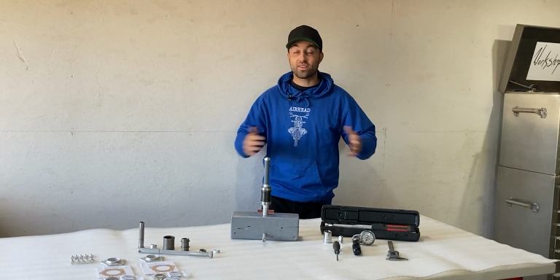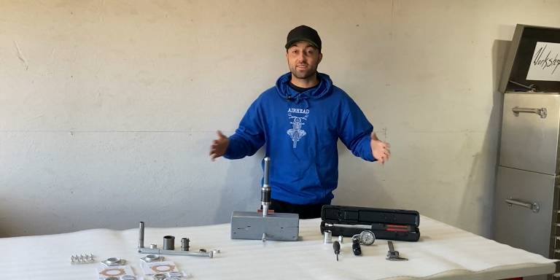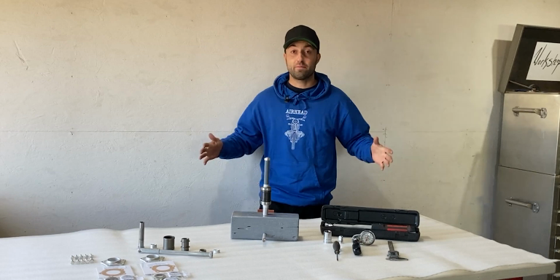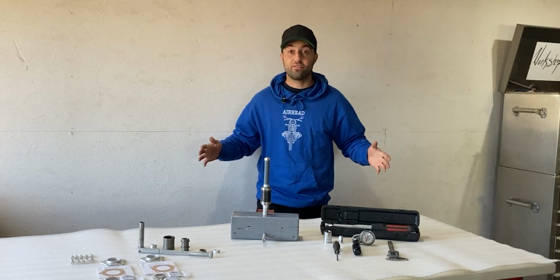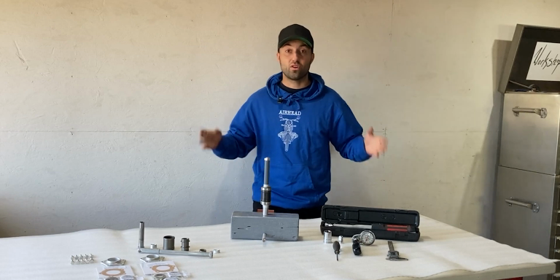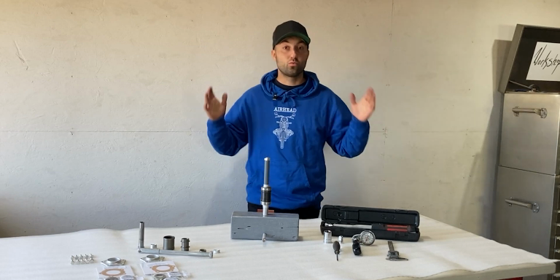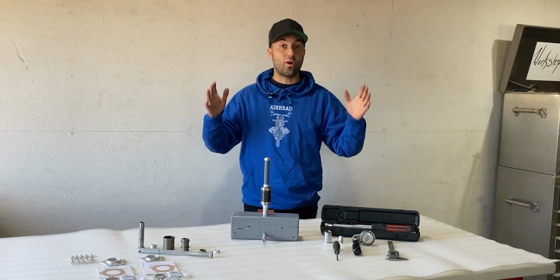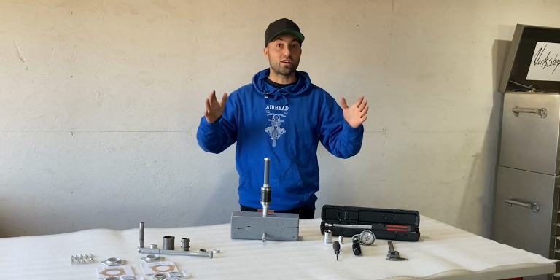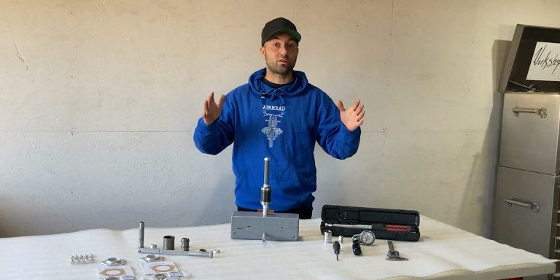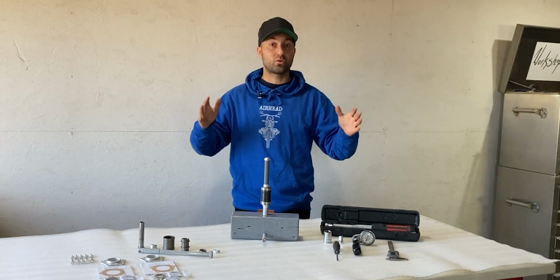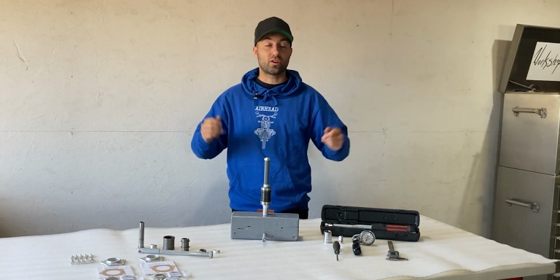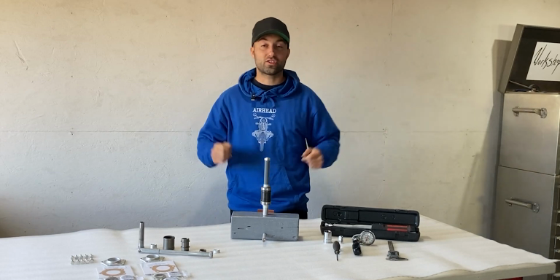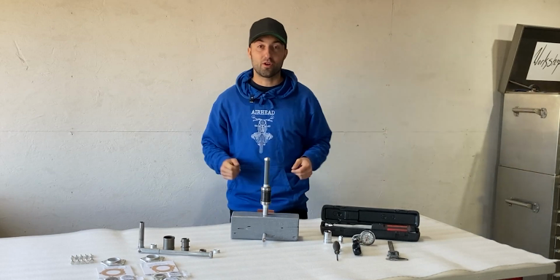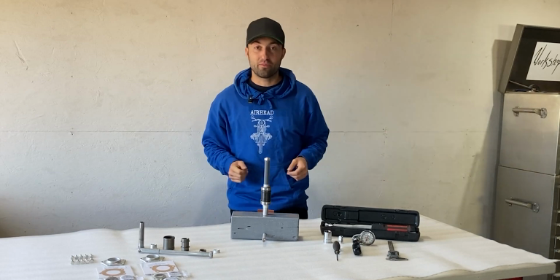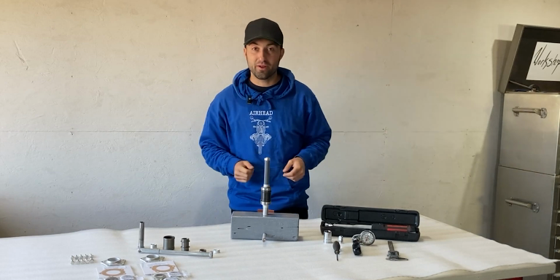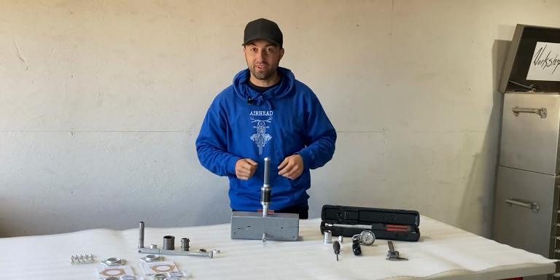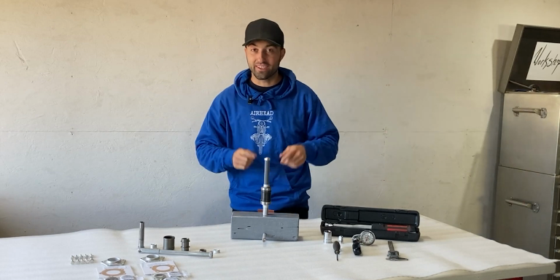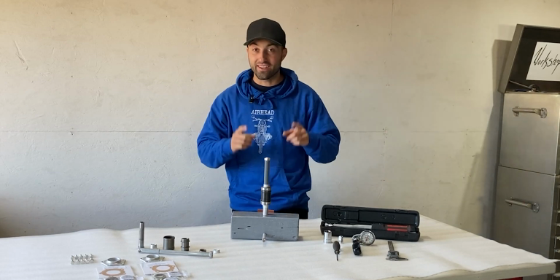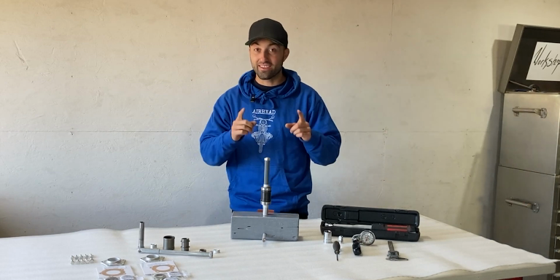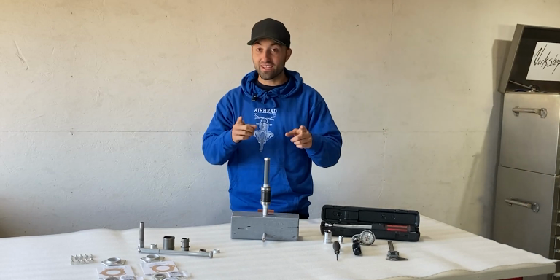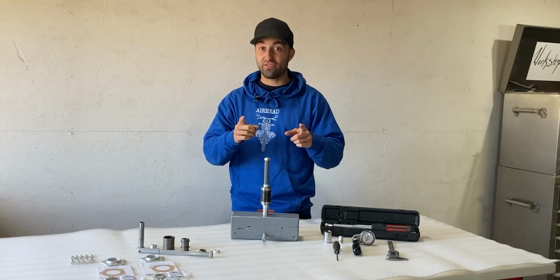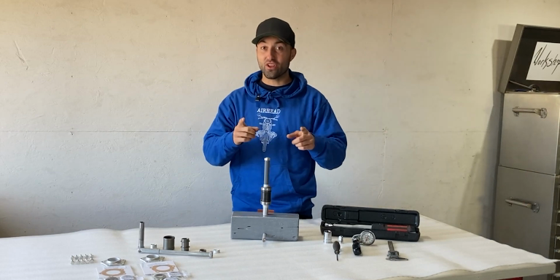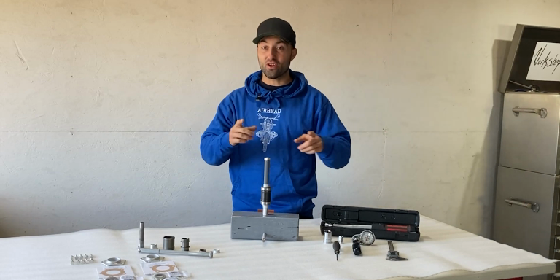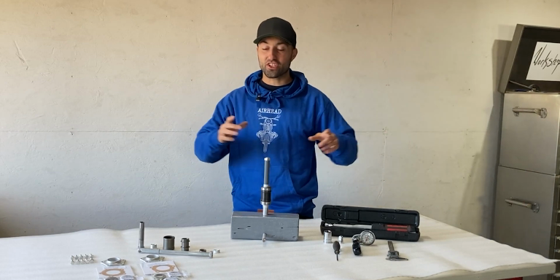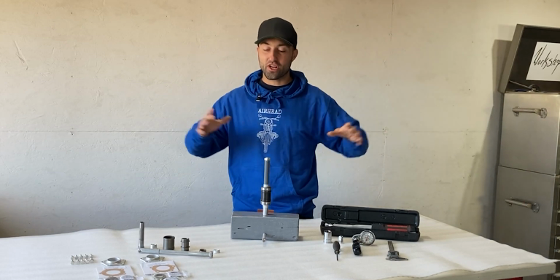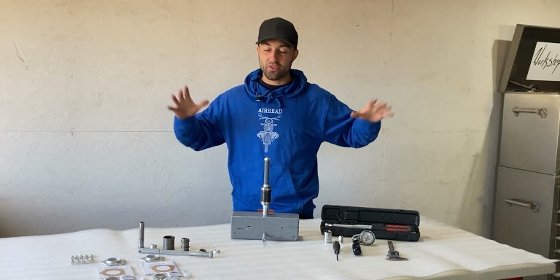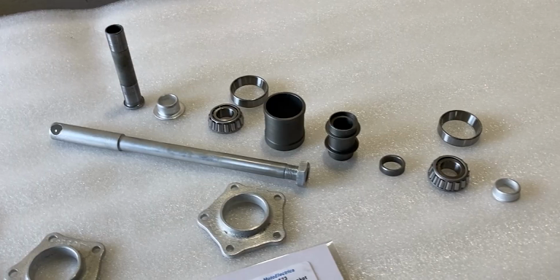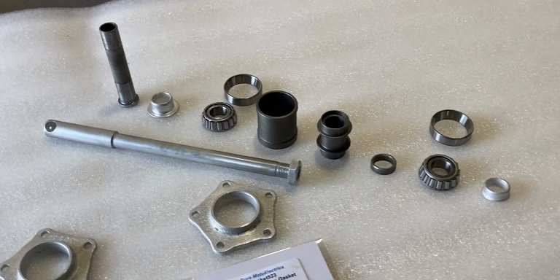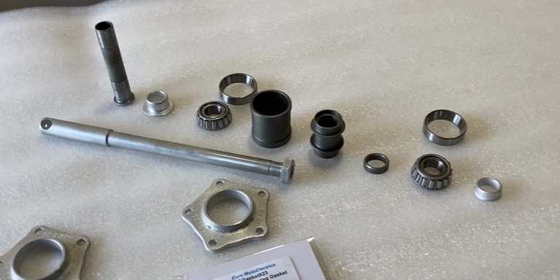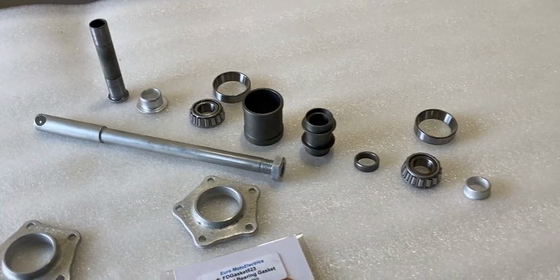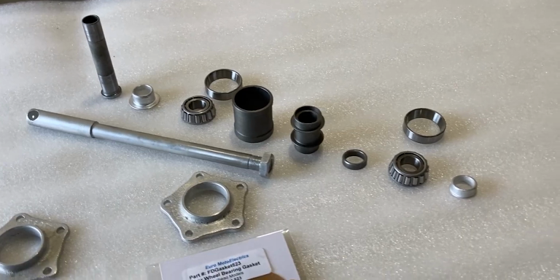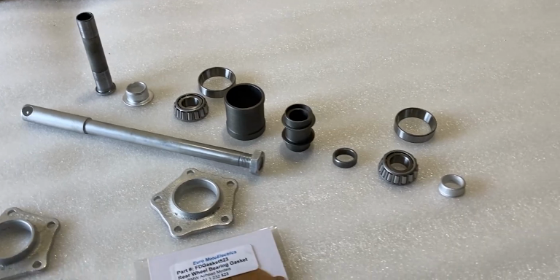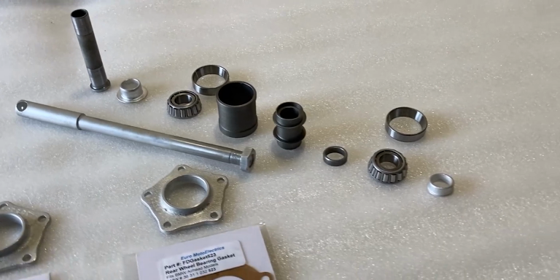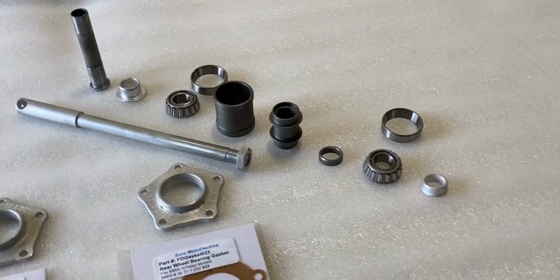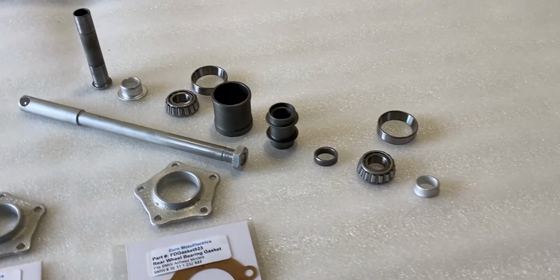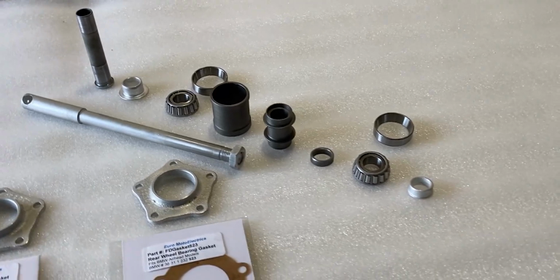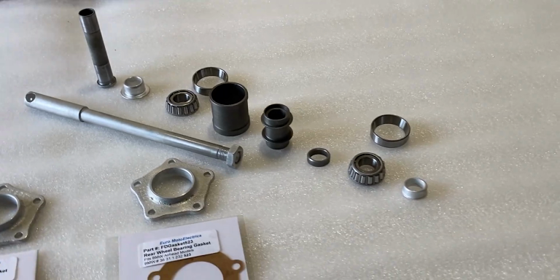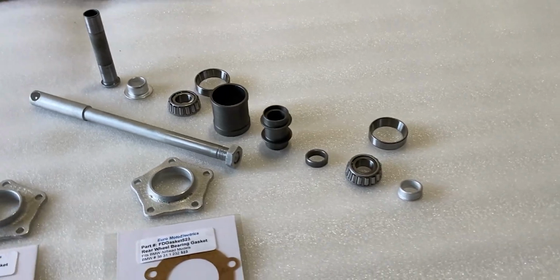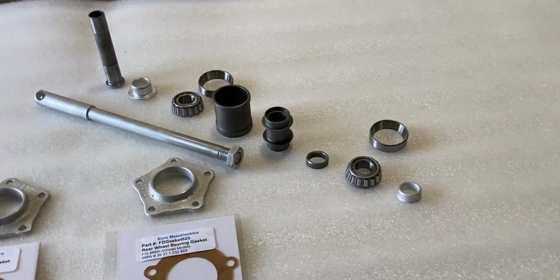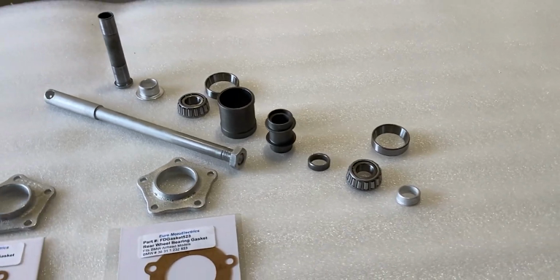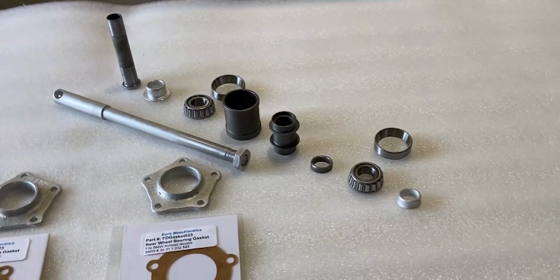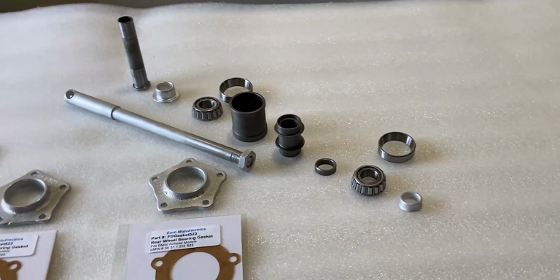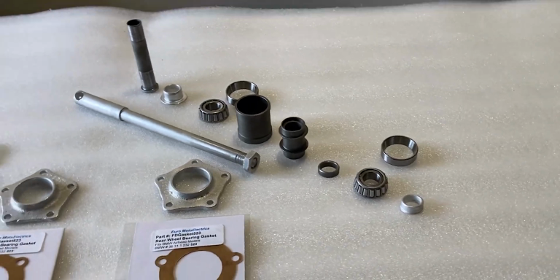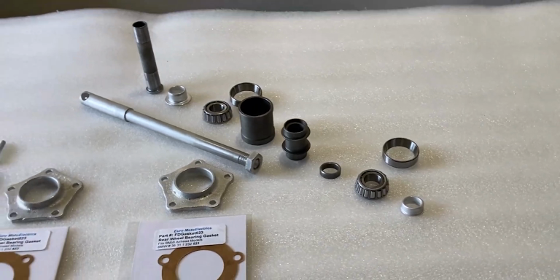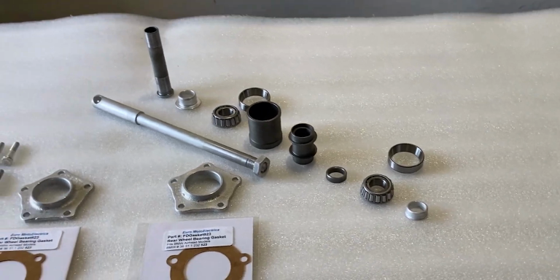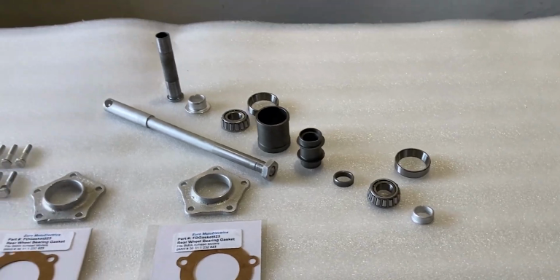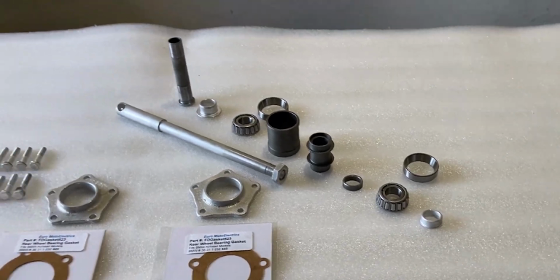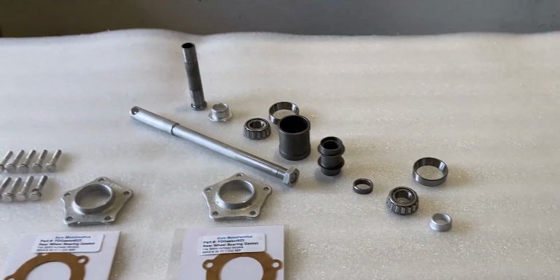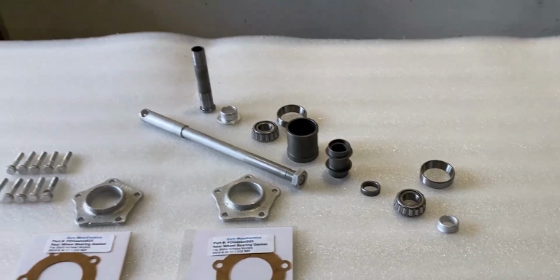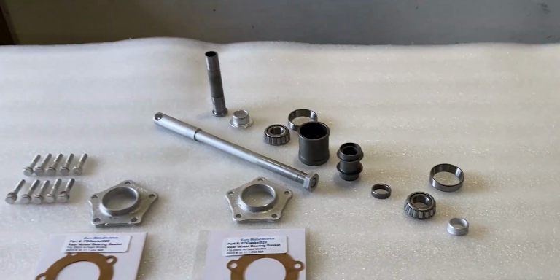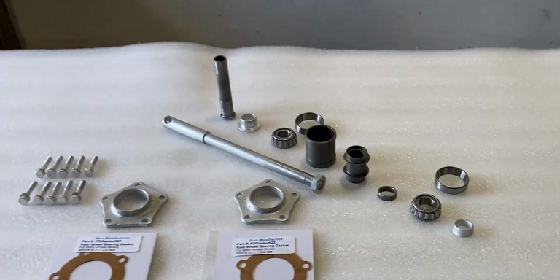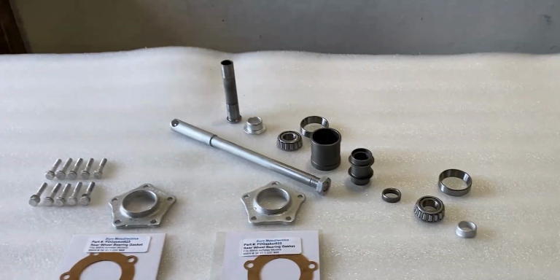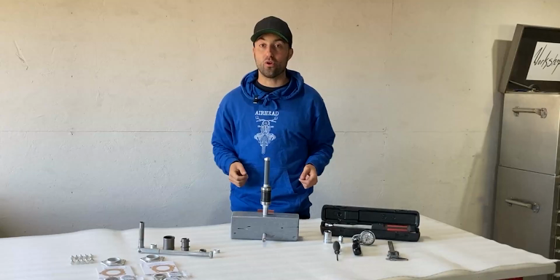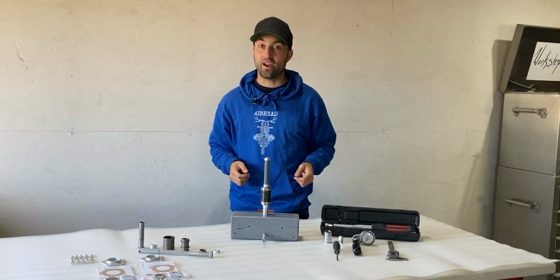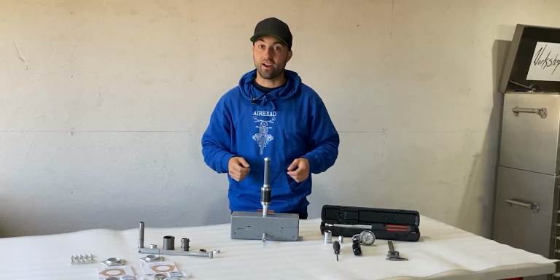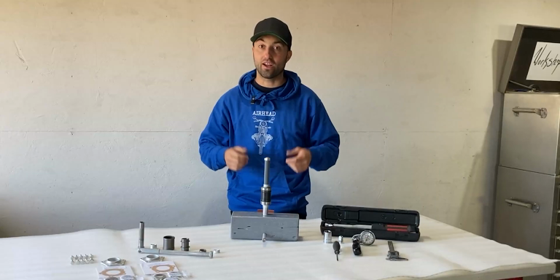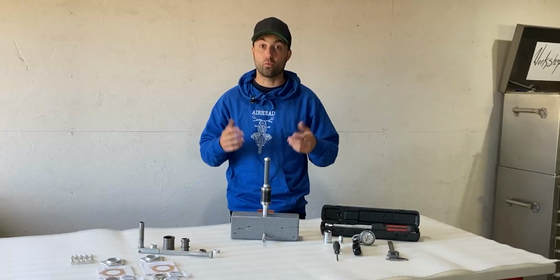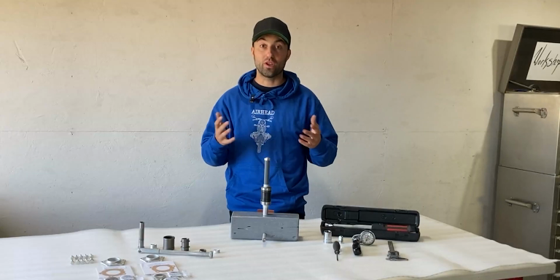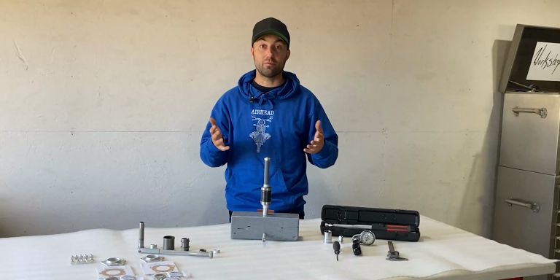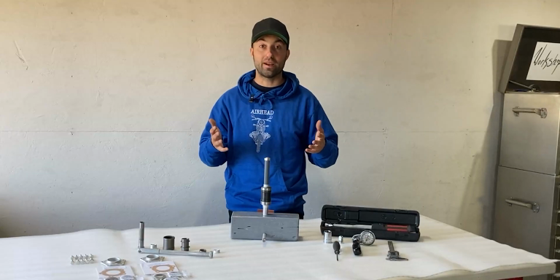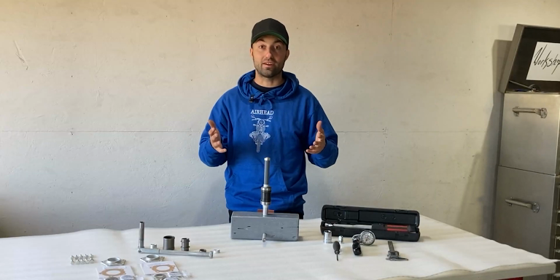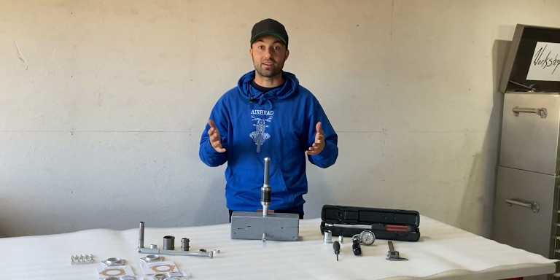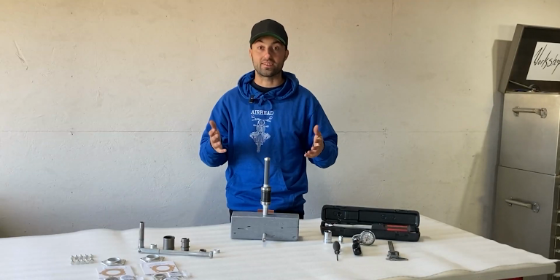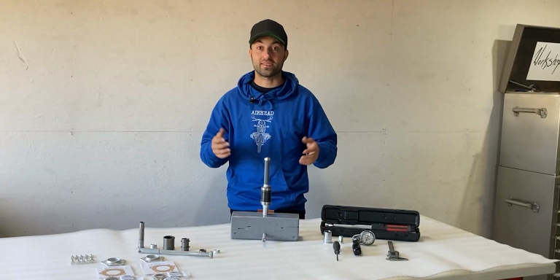What's up everyone? Welcome to Workshop Rebuild. In today's video I'll share with you guys everything you need to know about the BMW R5 Airhead wheel bearings.